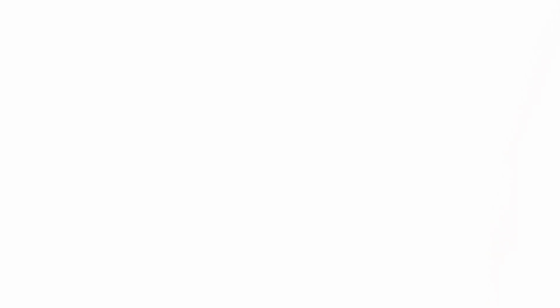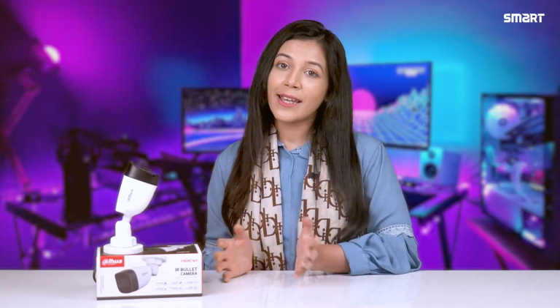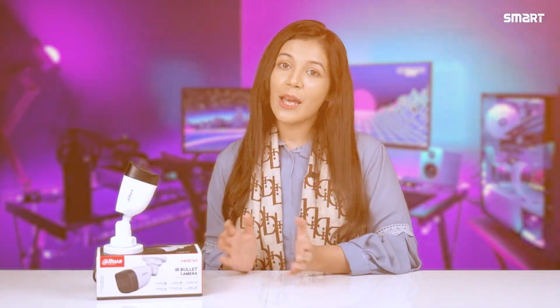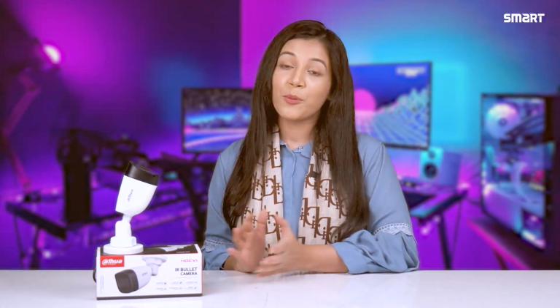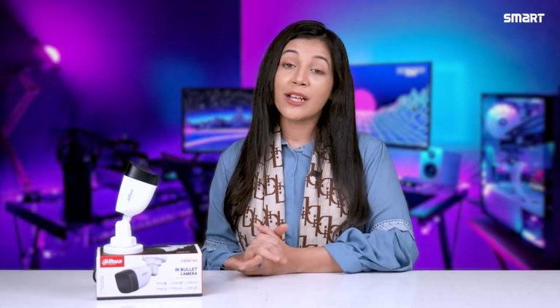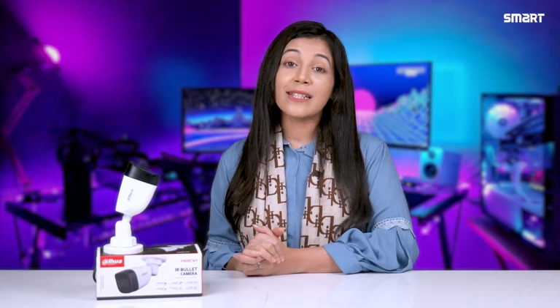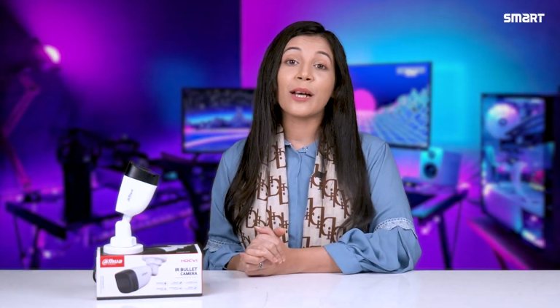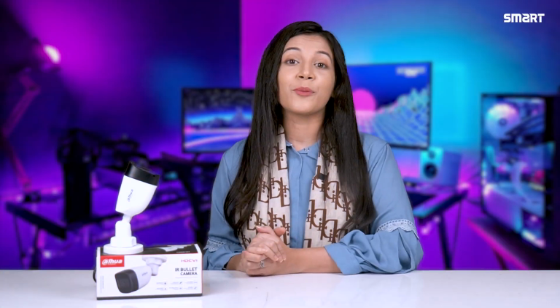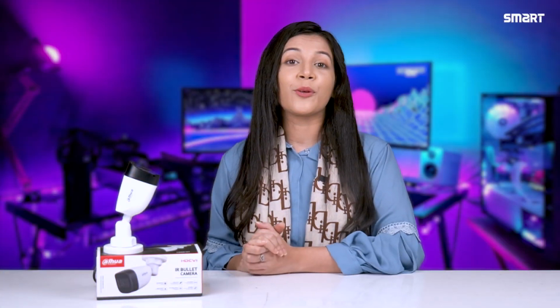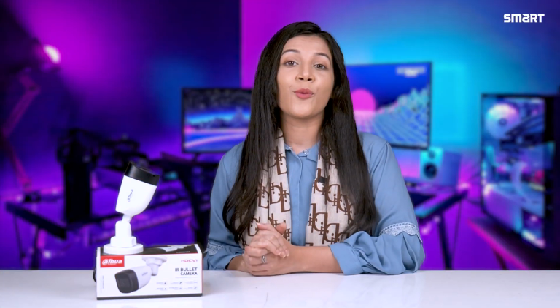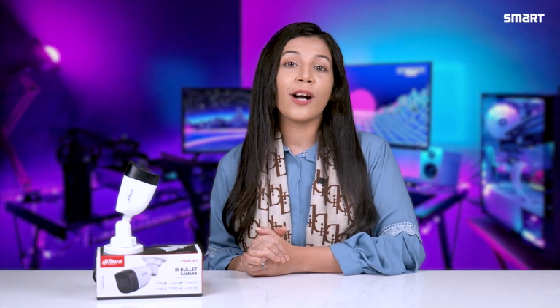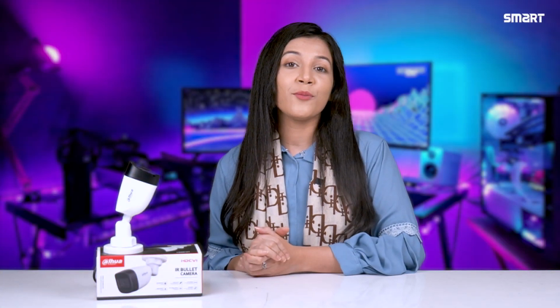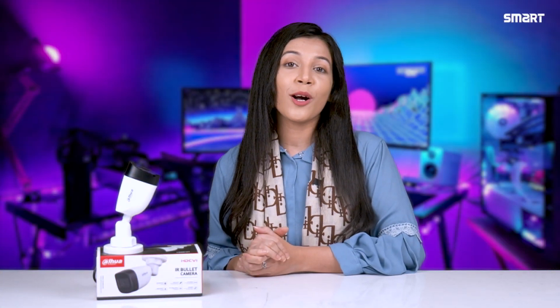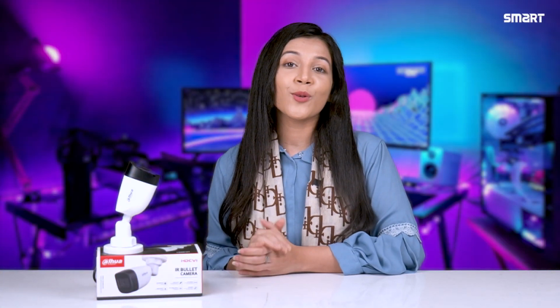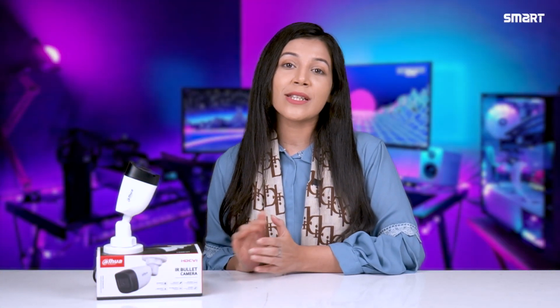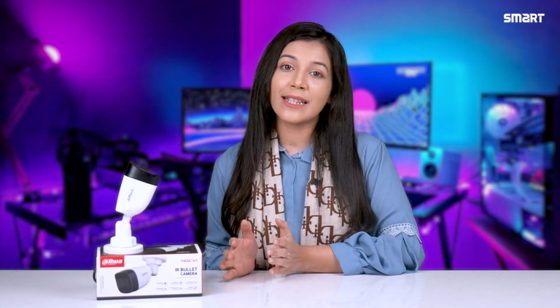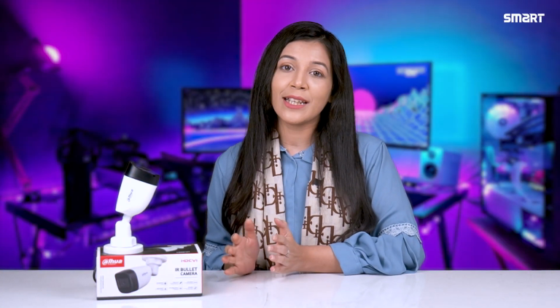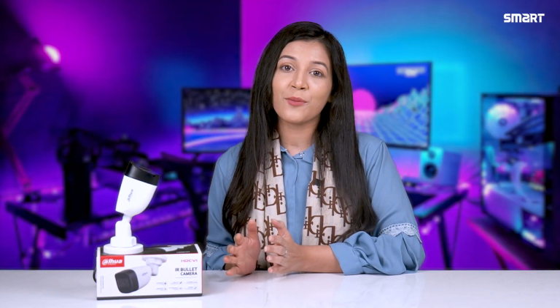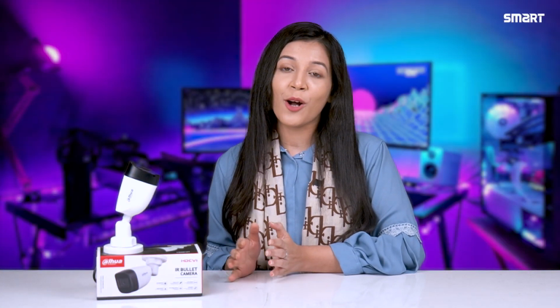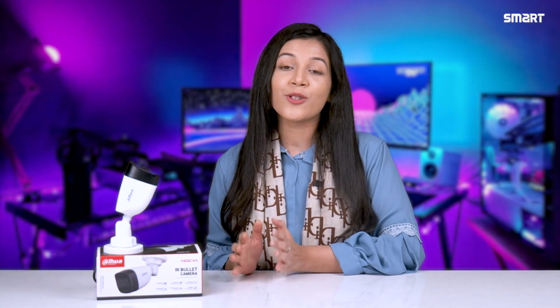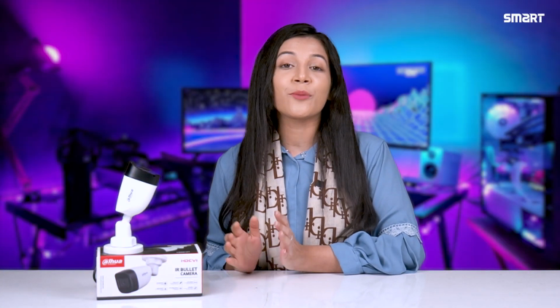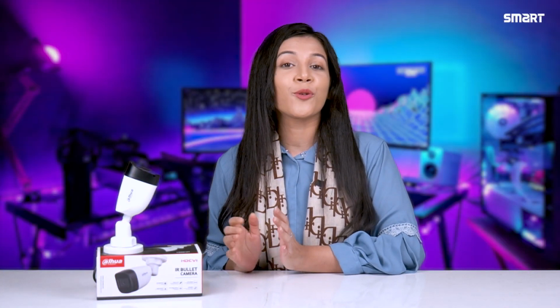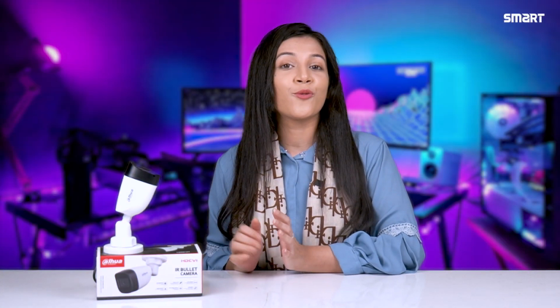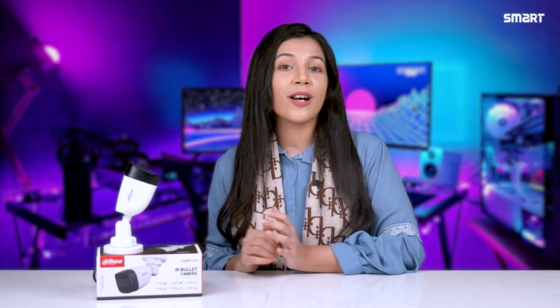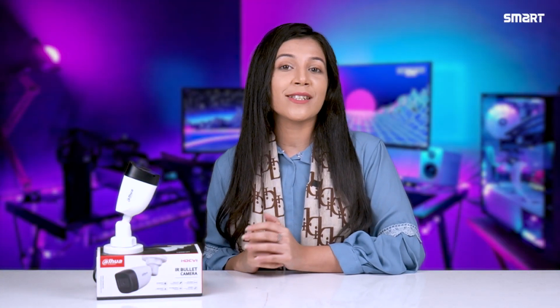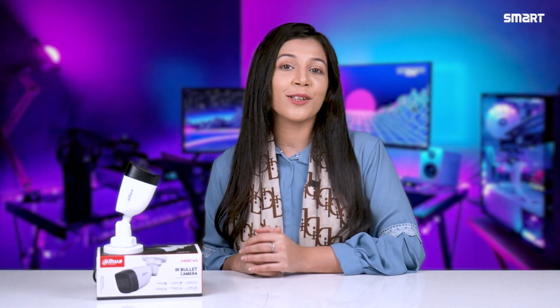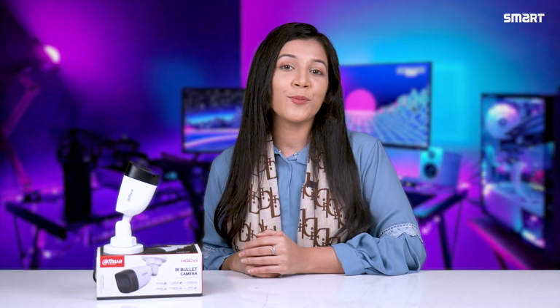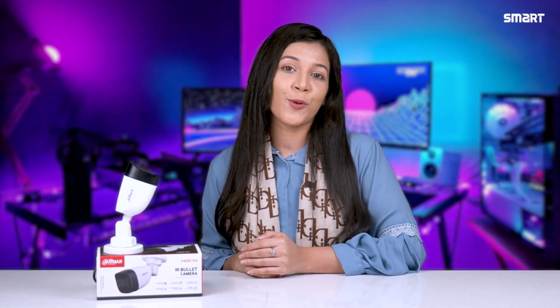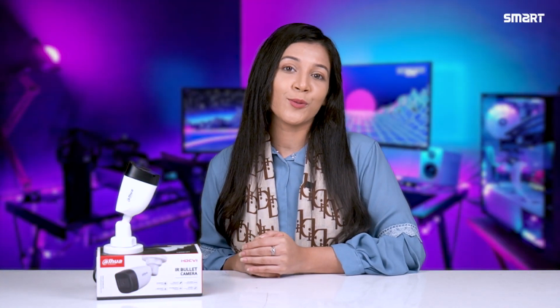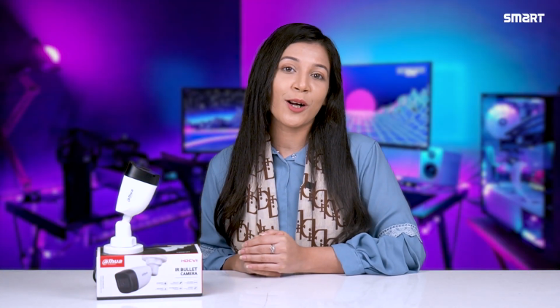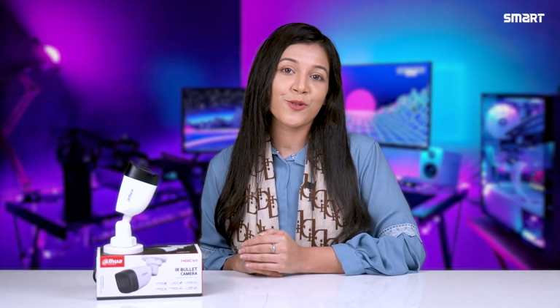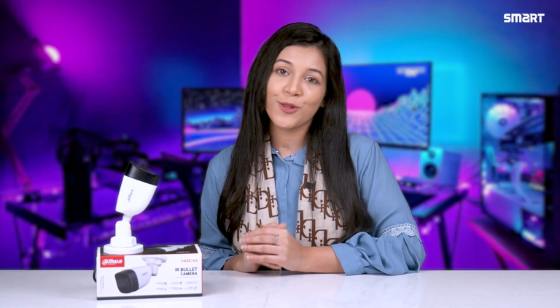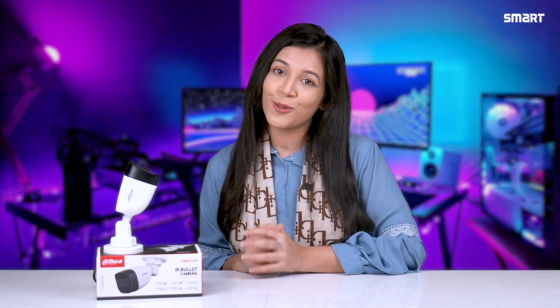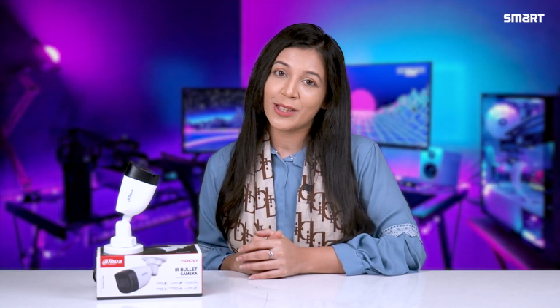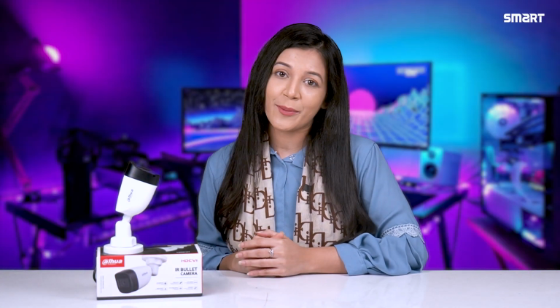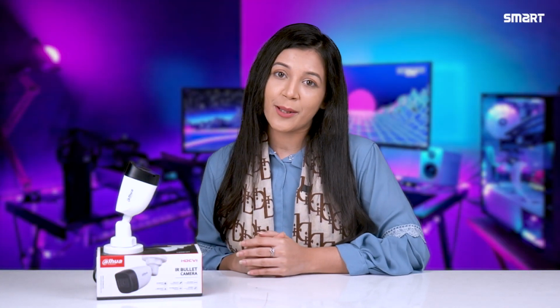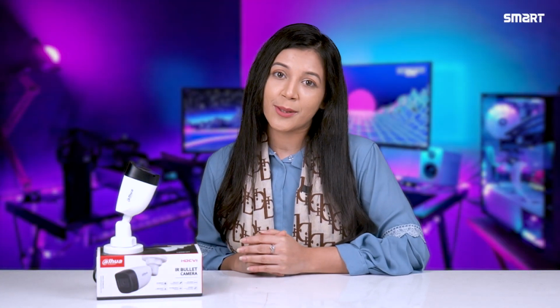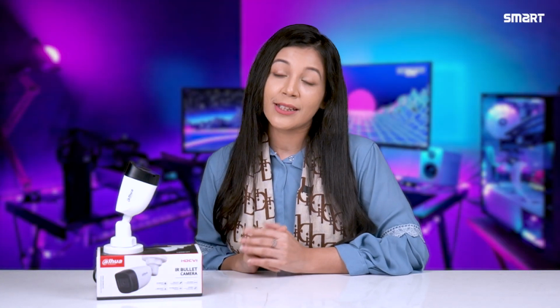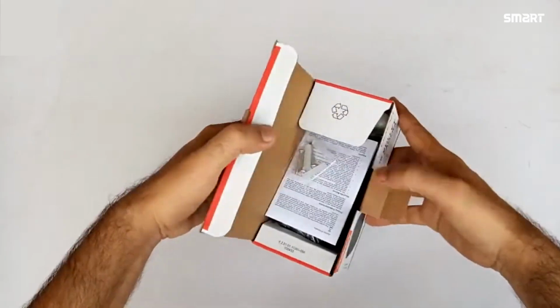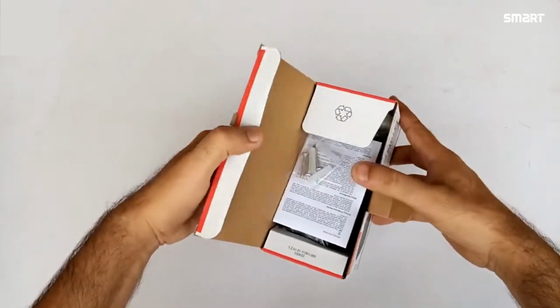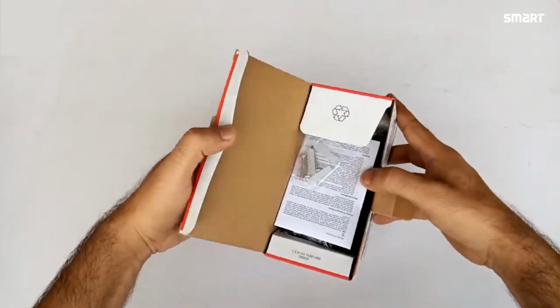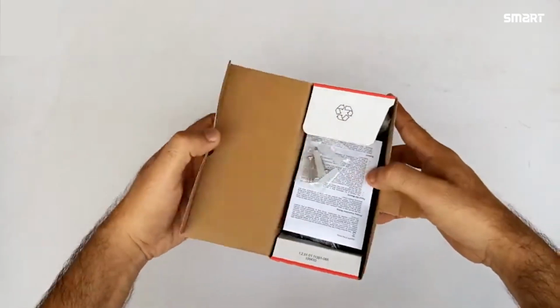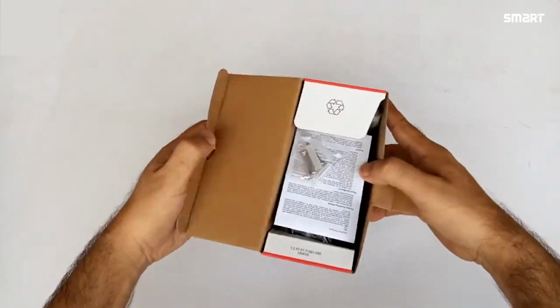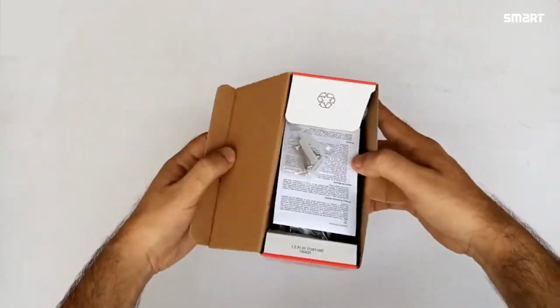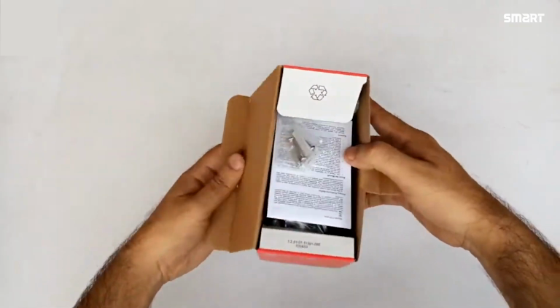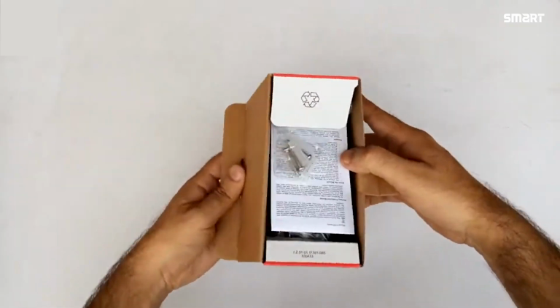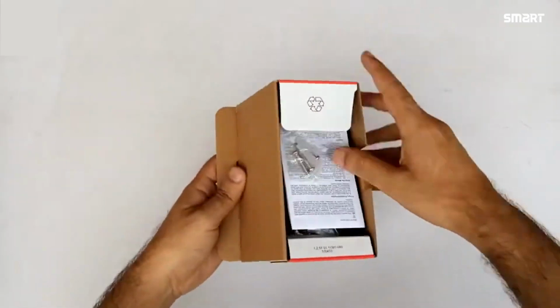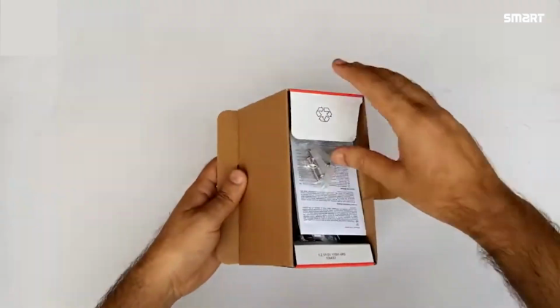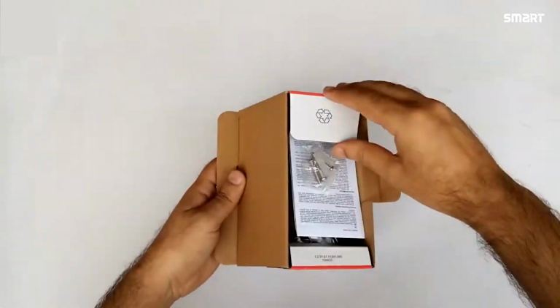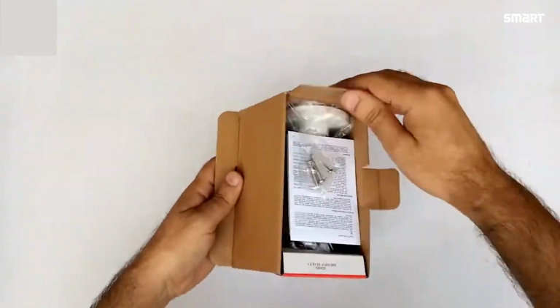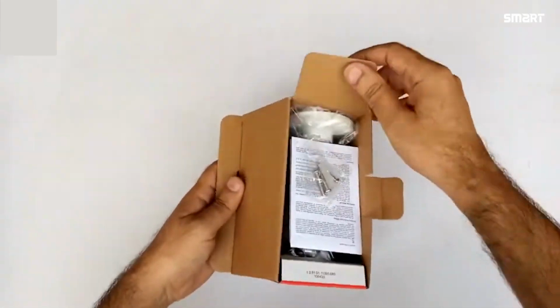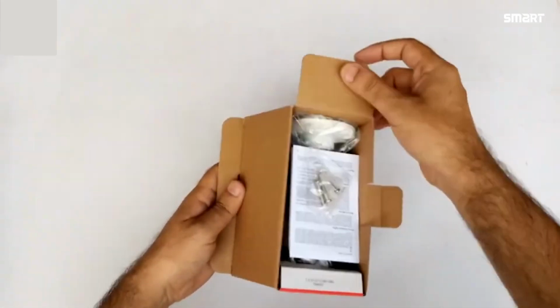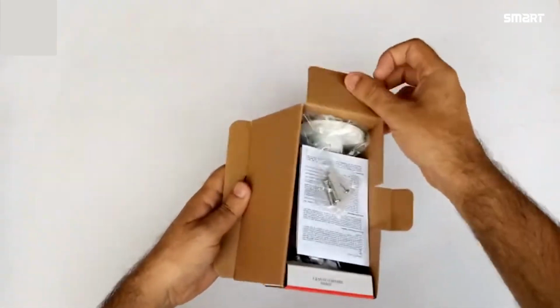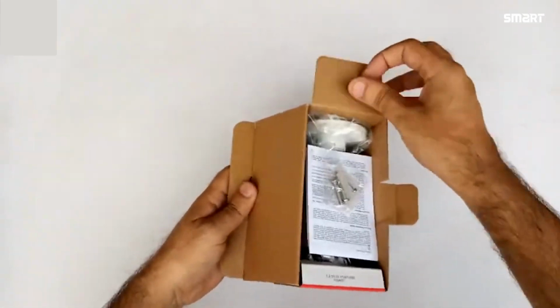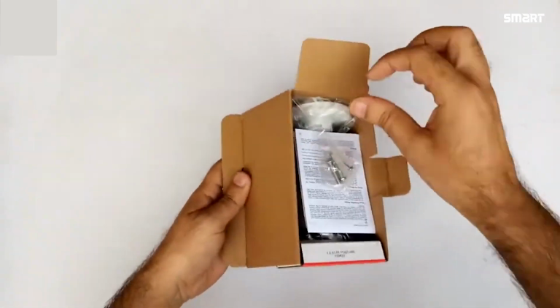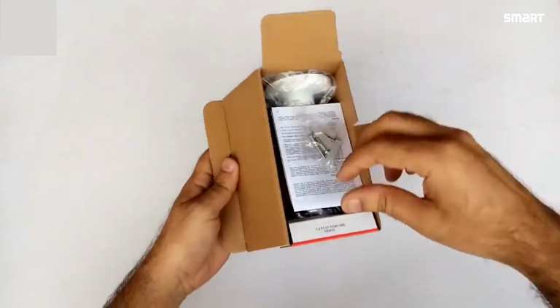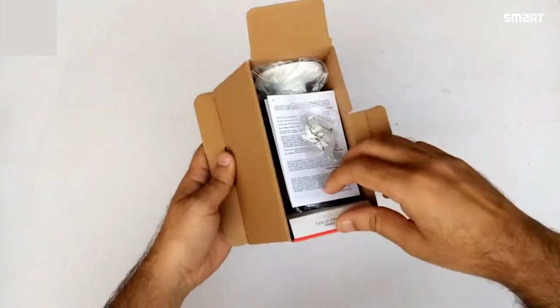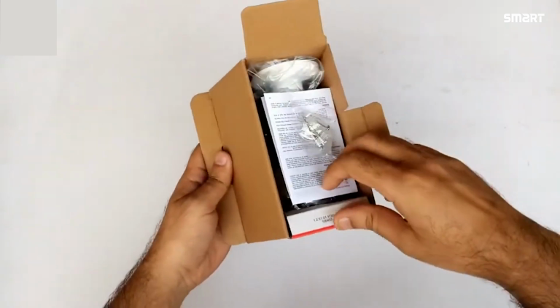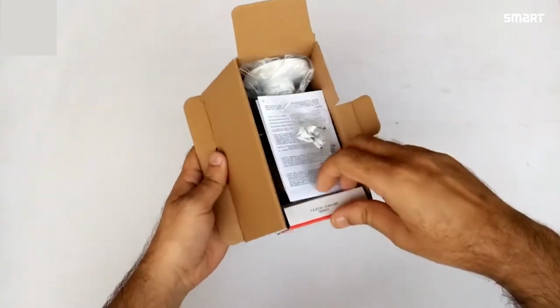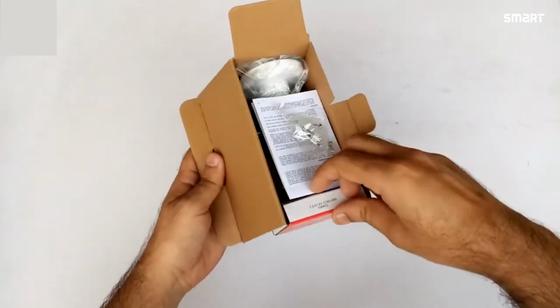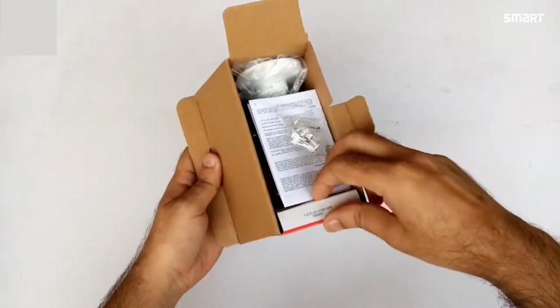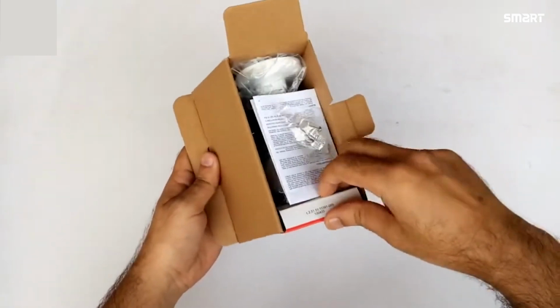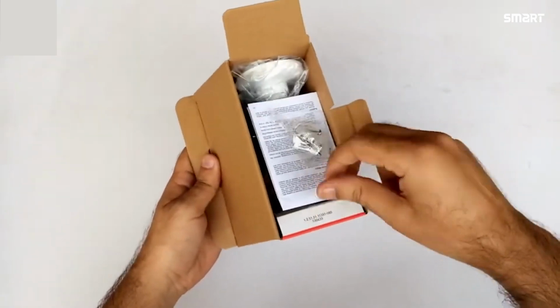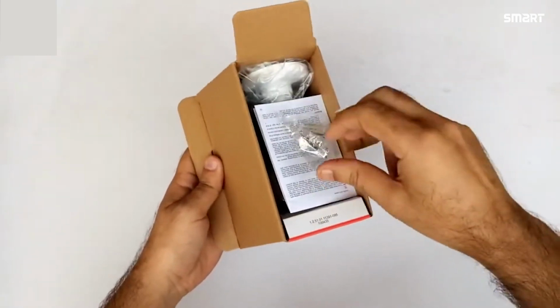This camera supports wall mount, ceiling mount, and pole mount installation. The package also includes an open box with the user manual.